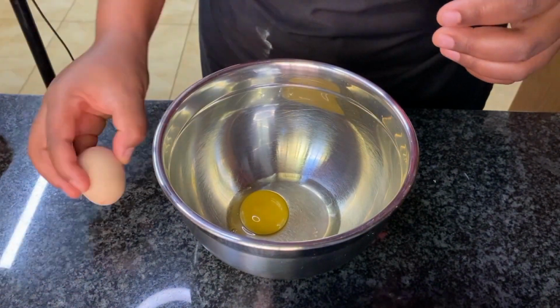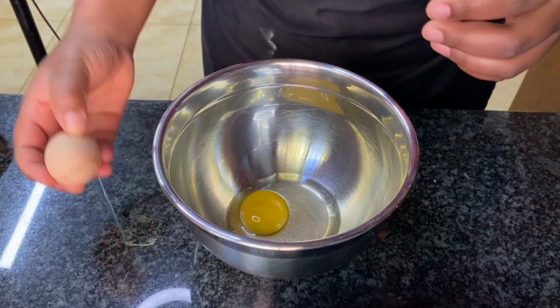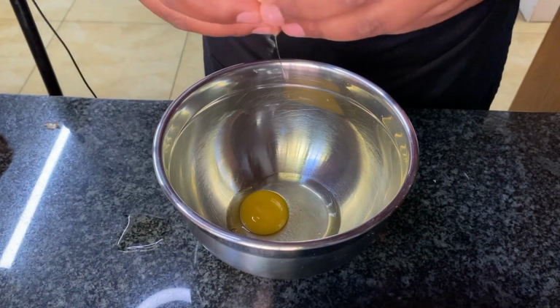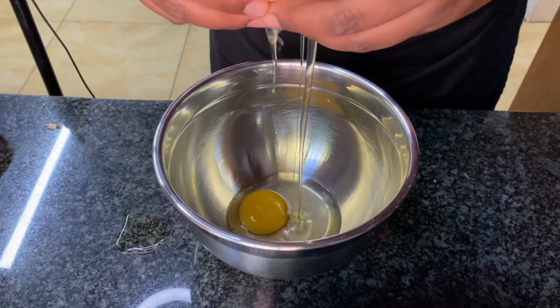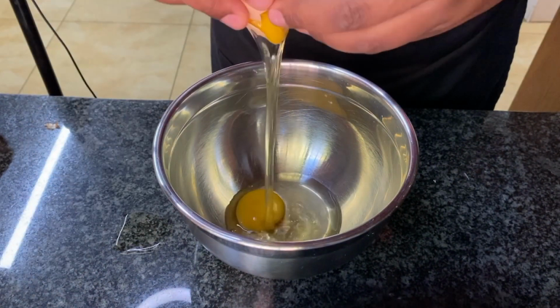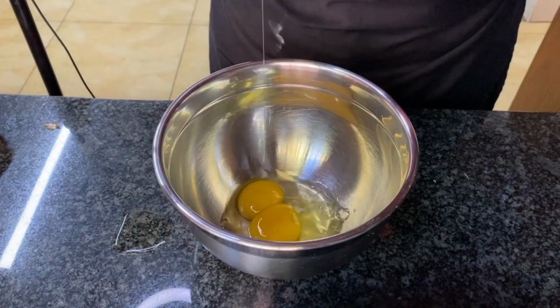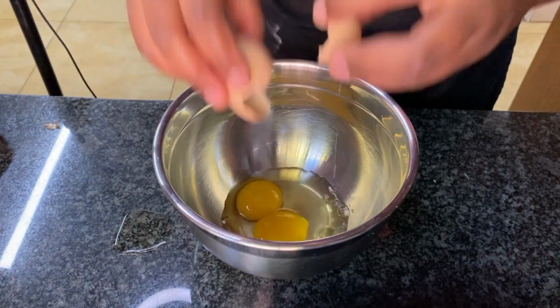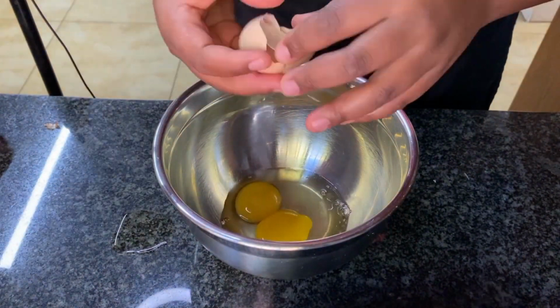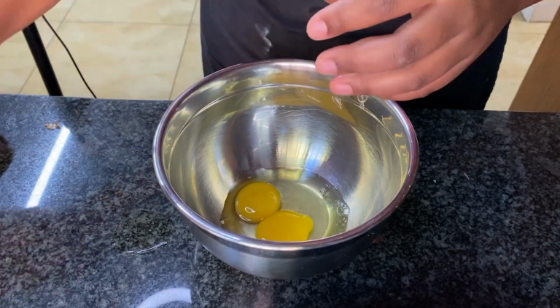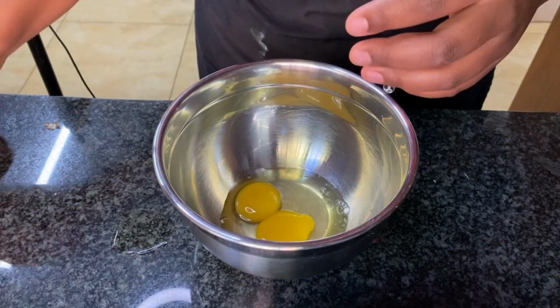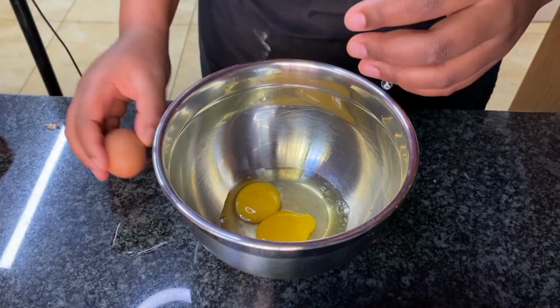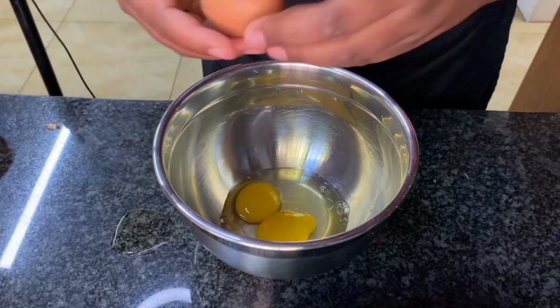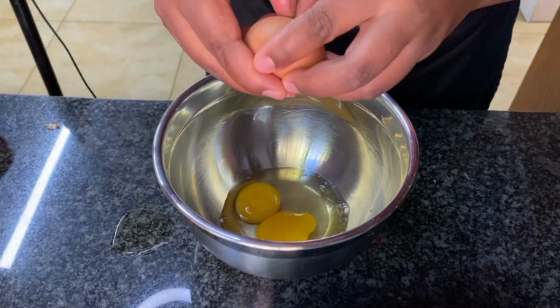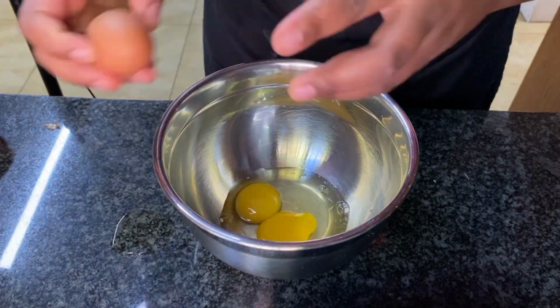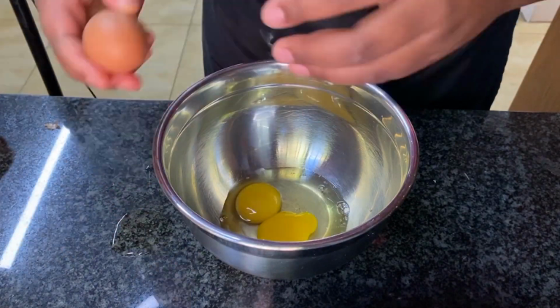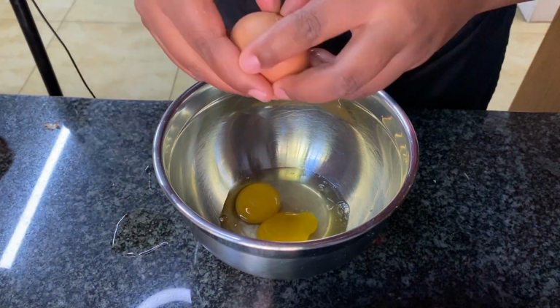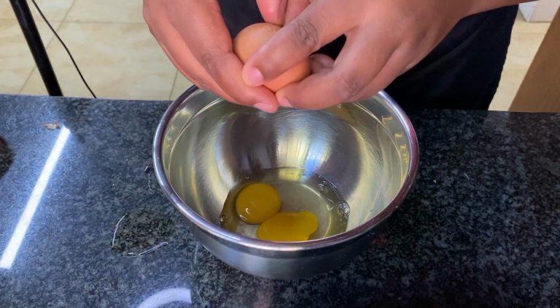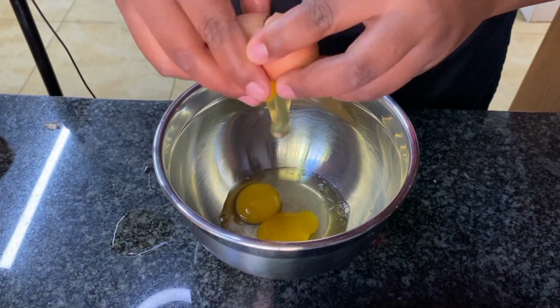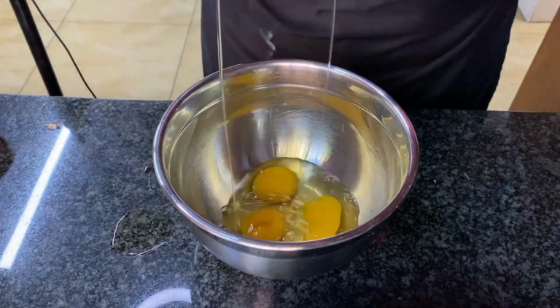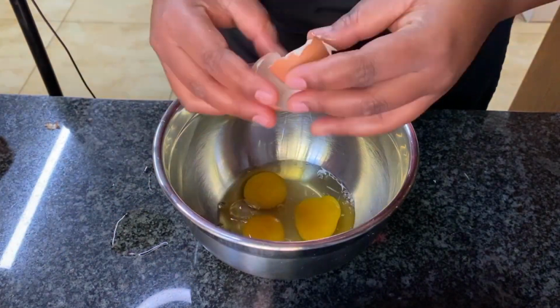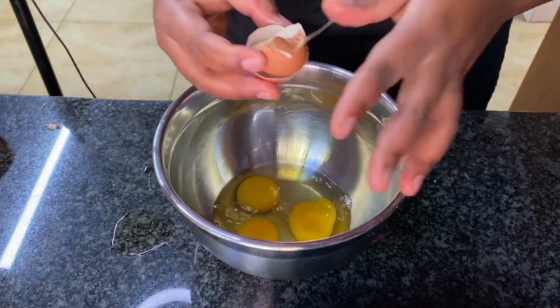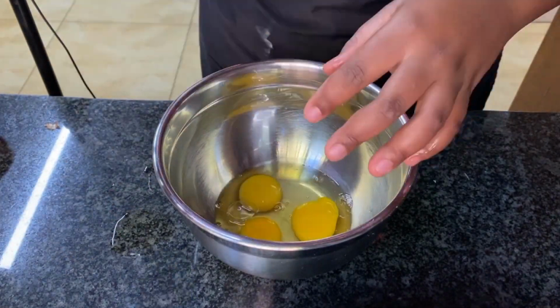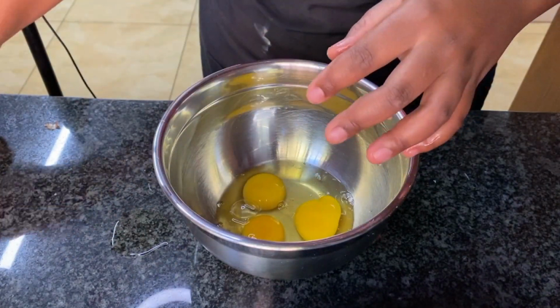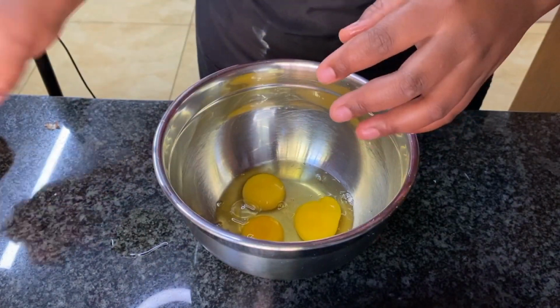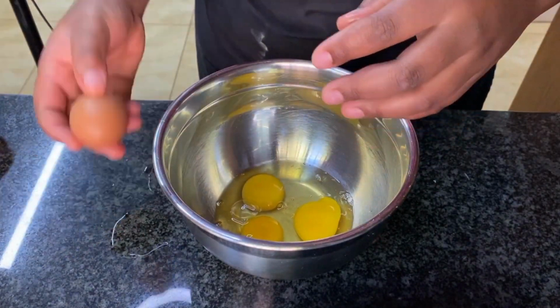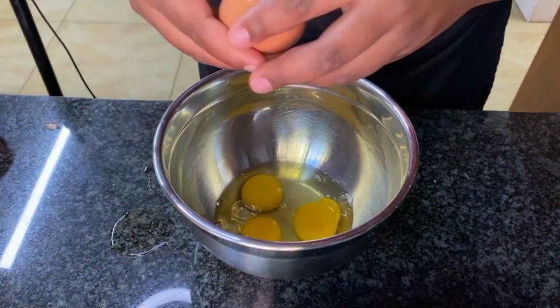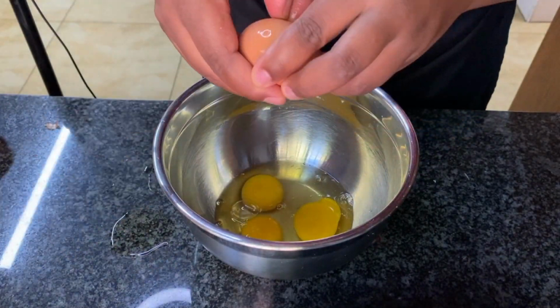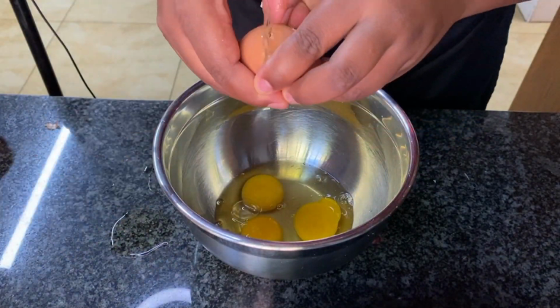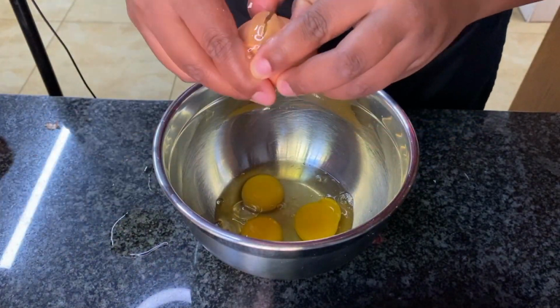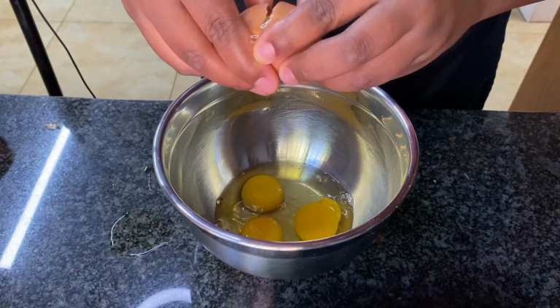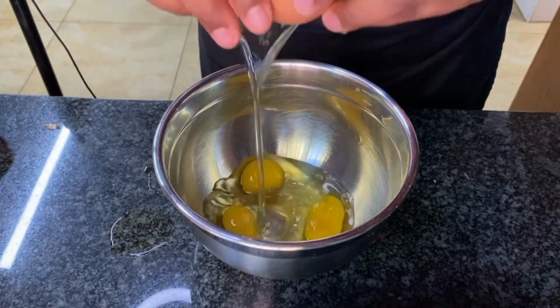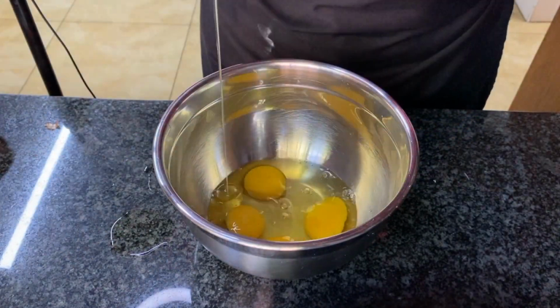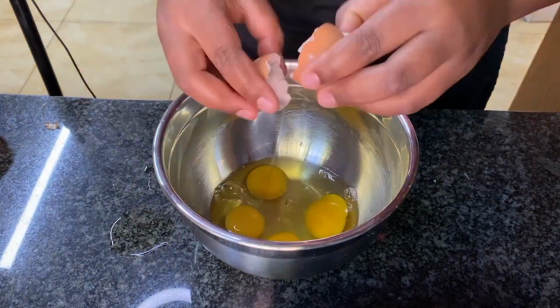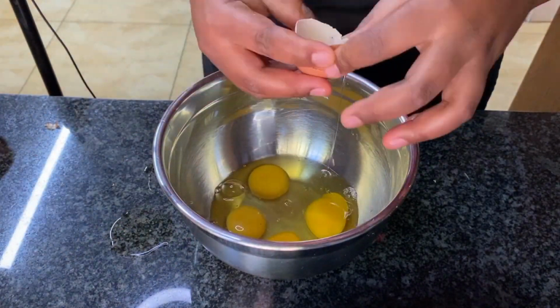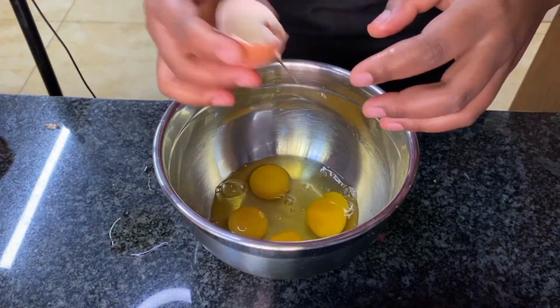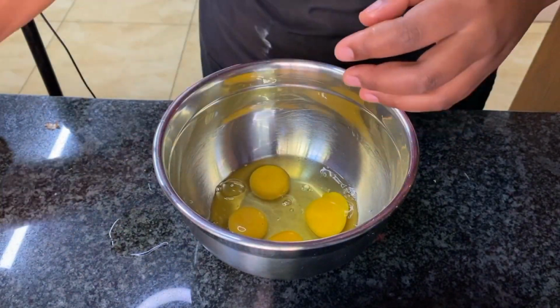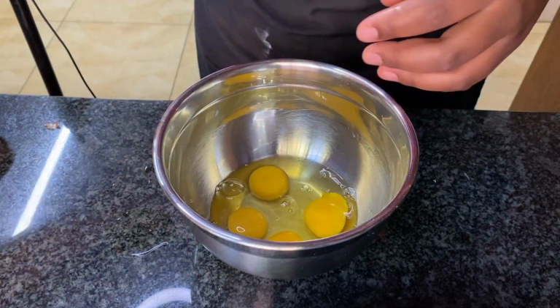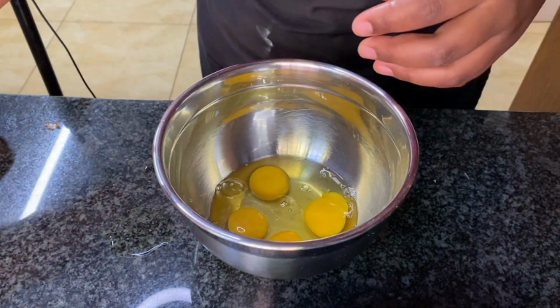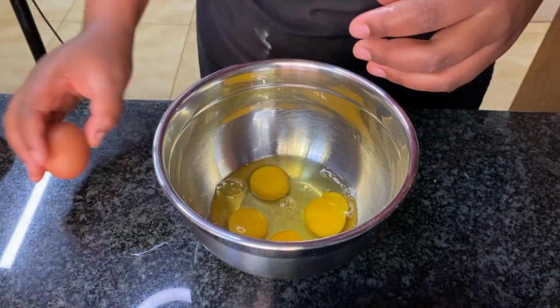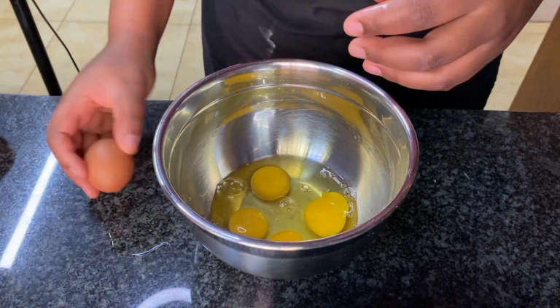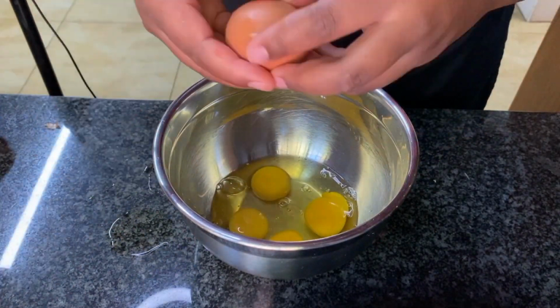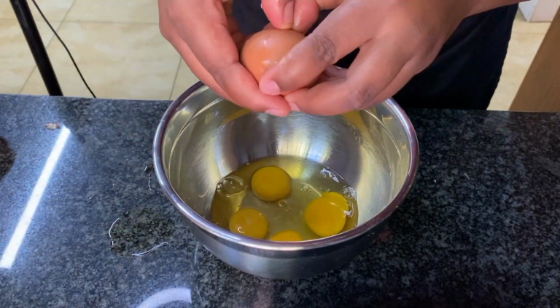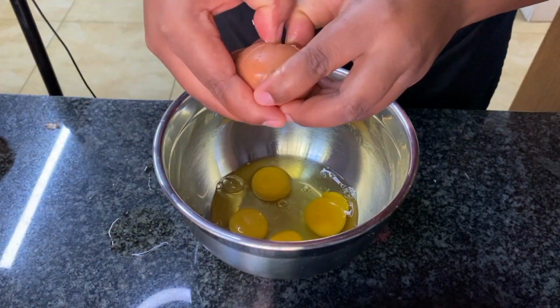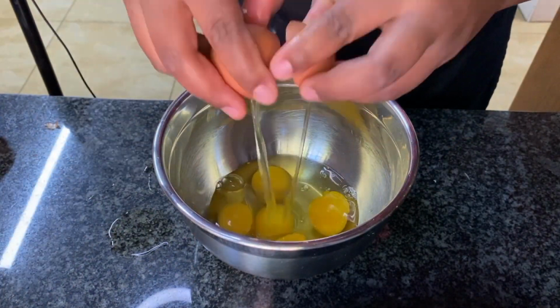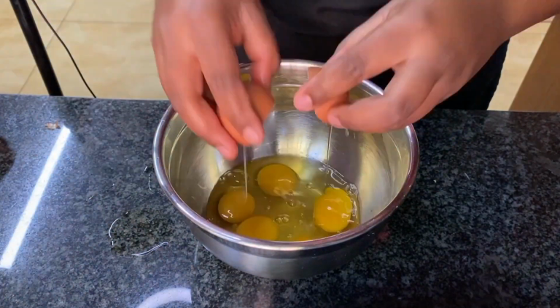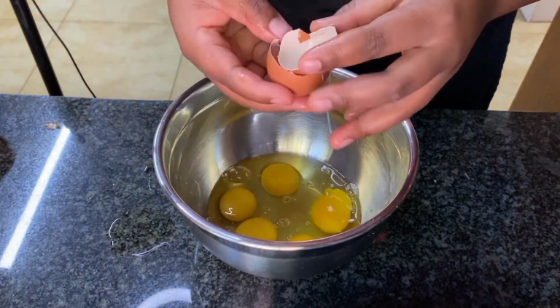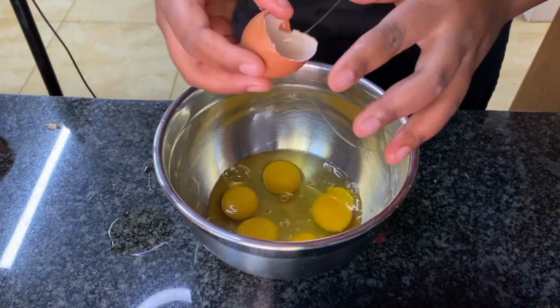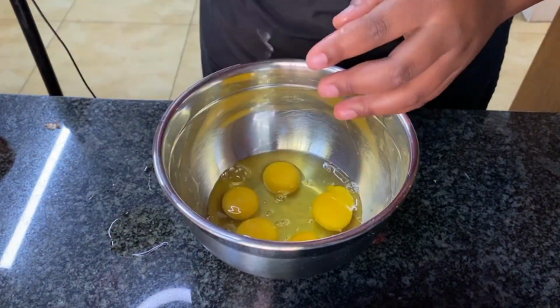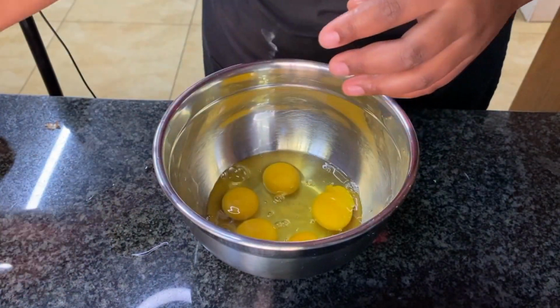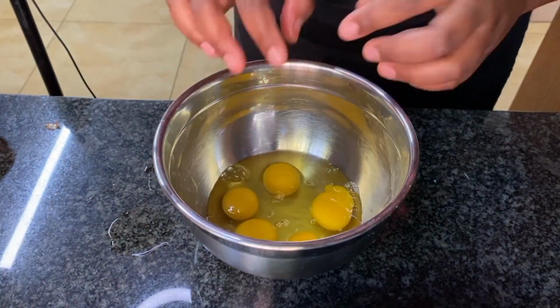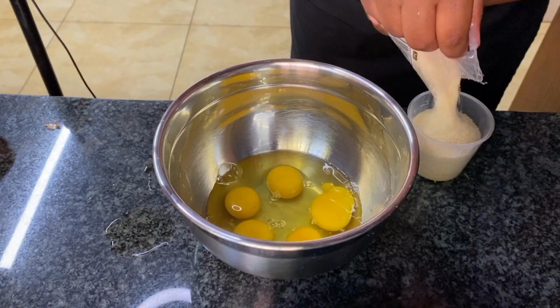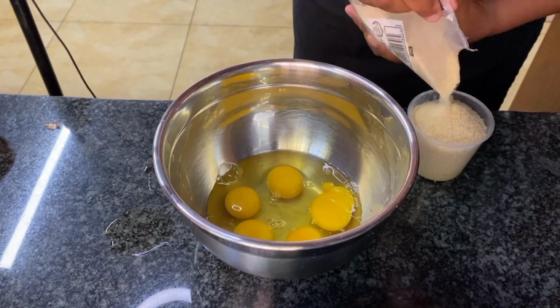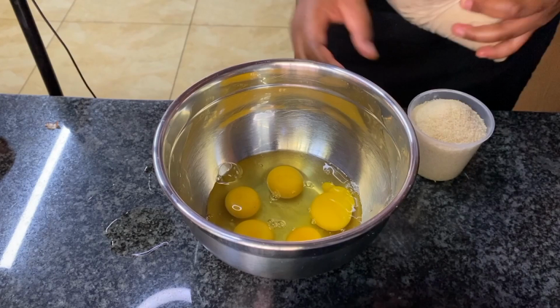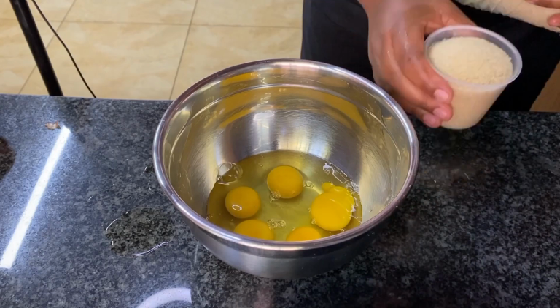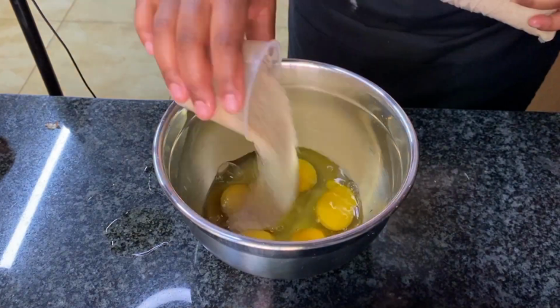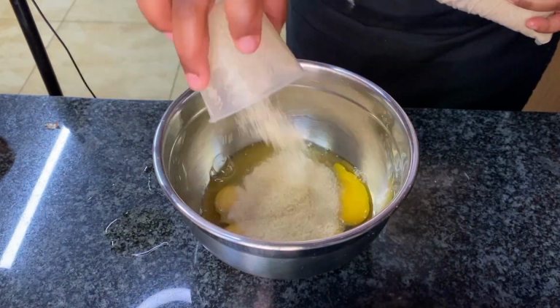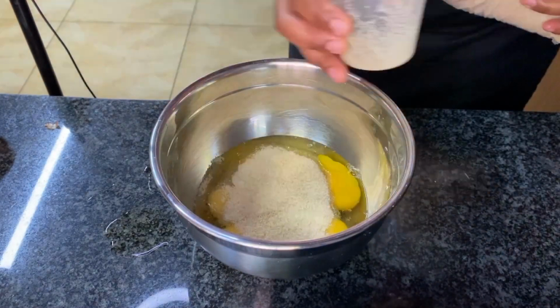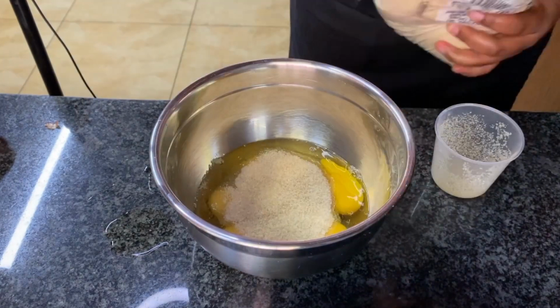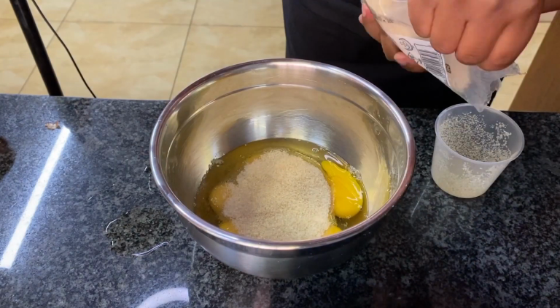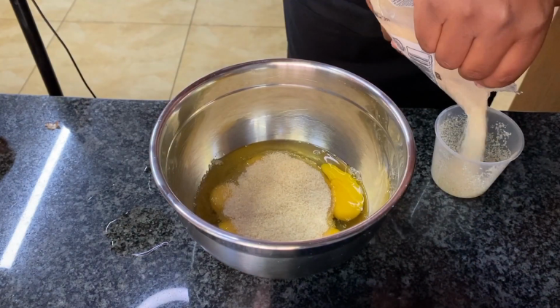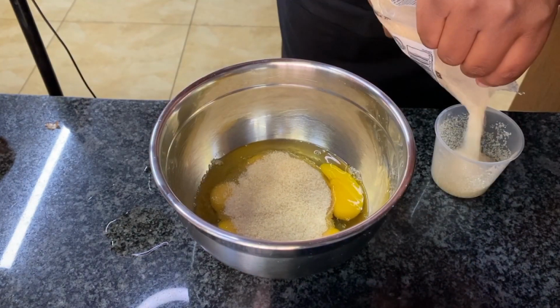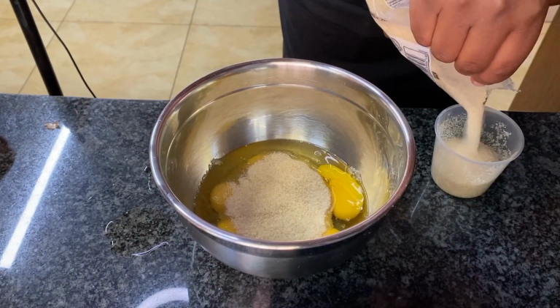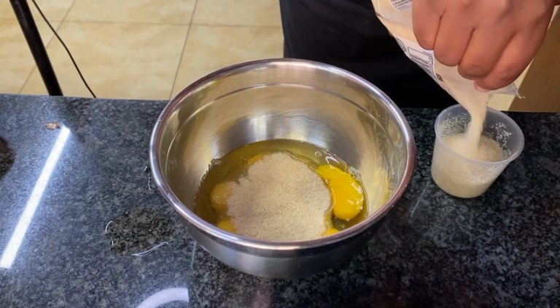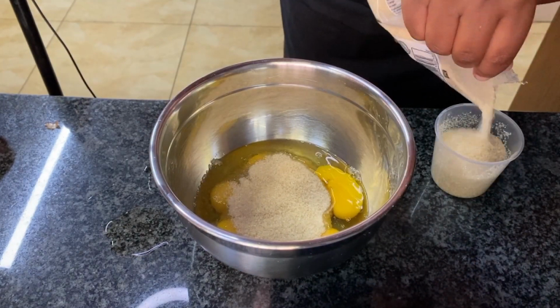You may wonder why buttermilk — buttermilk makes your cake very moist, and no one likes a dry cake.